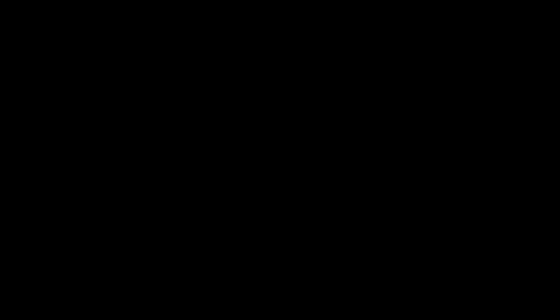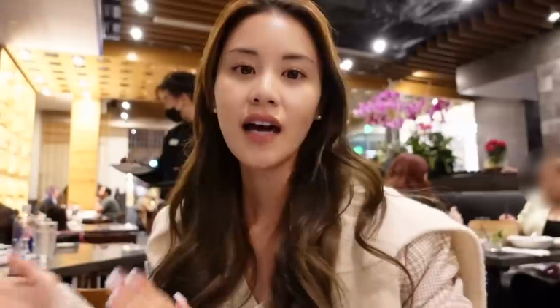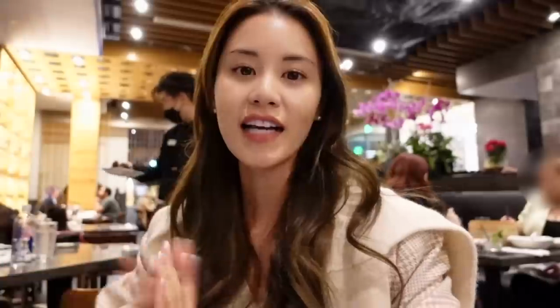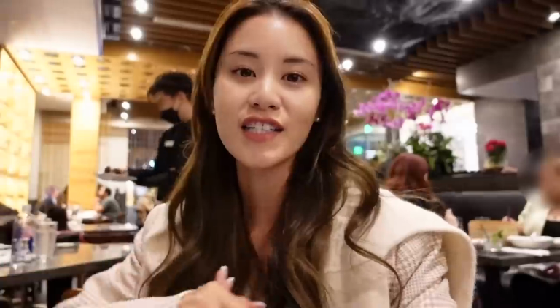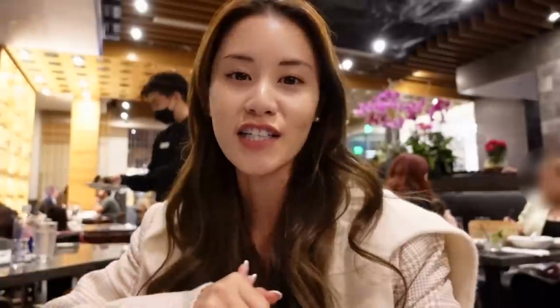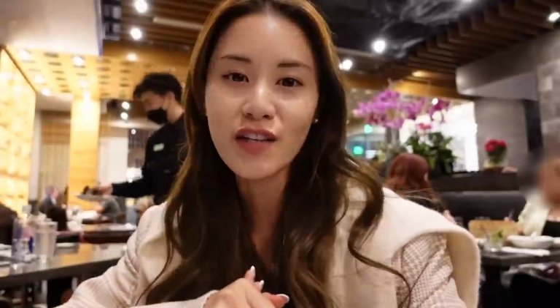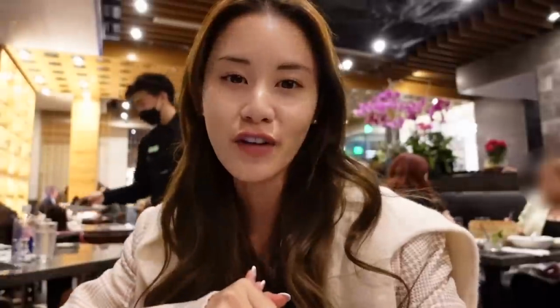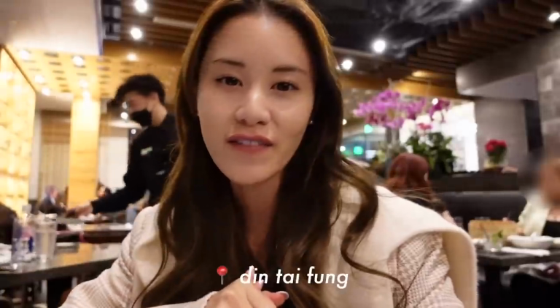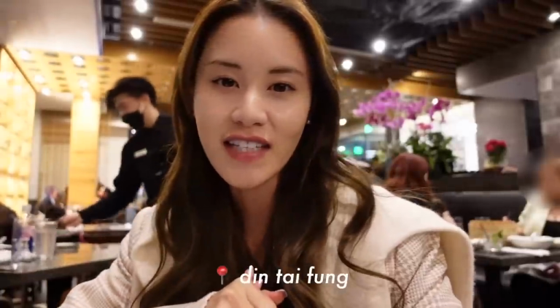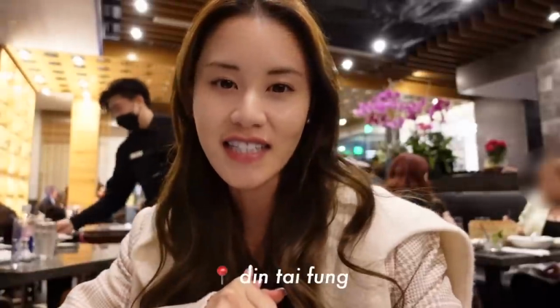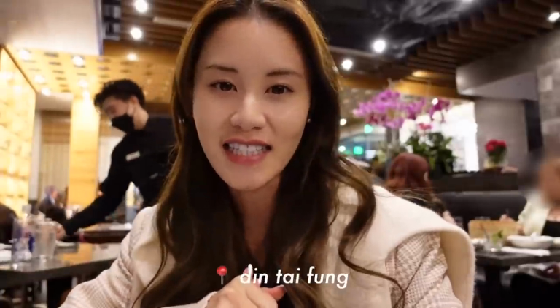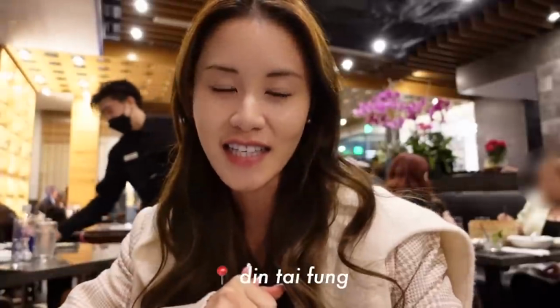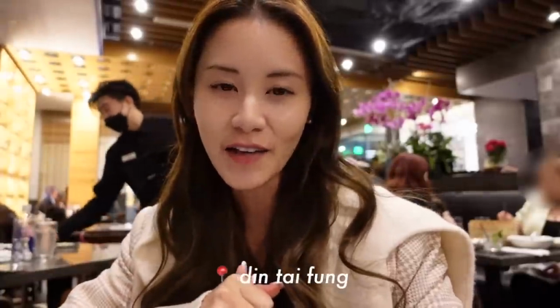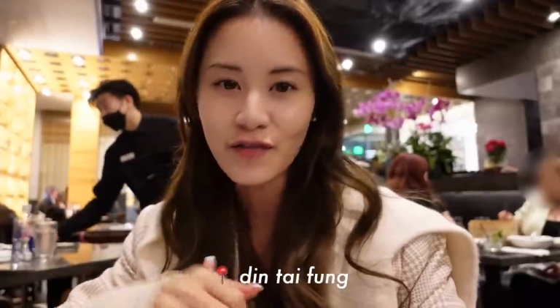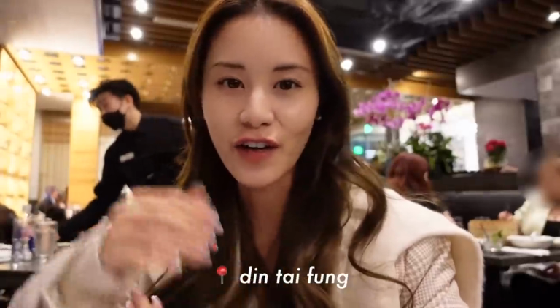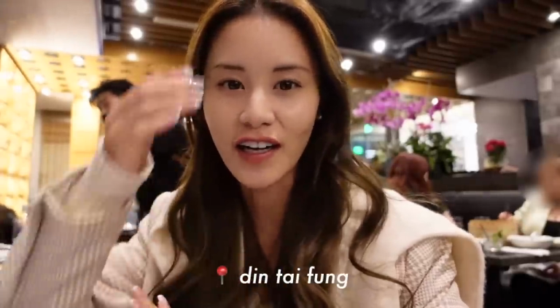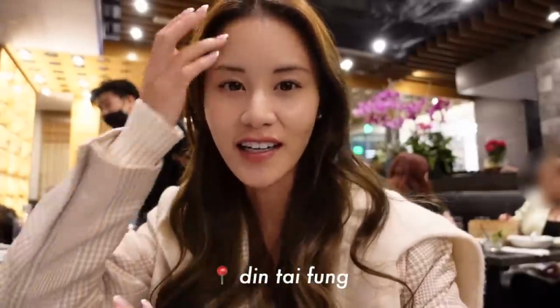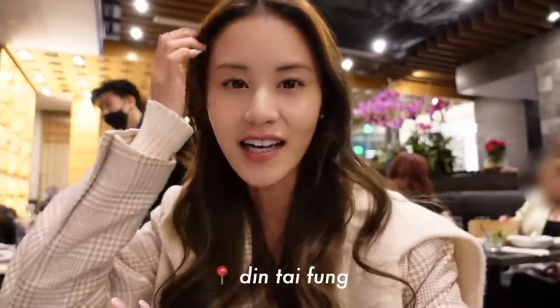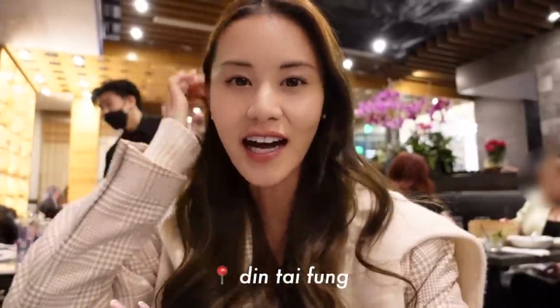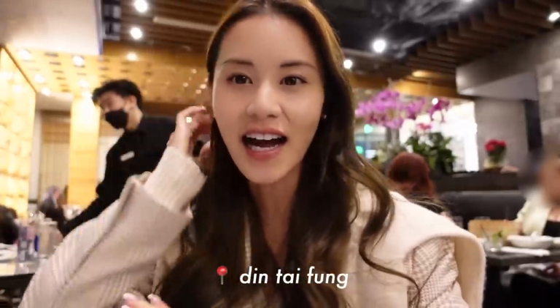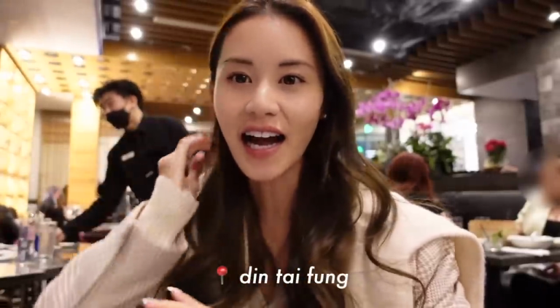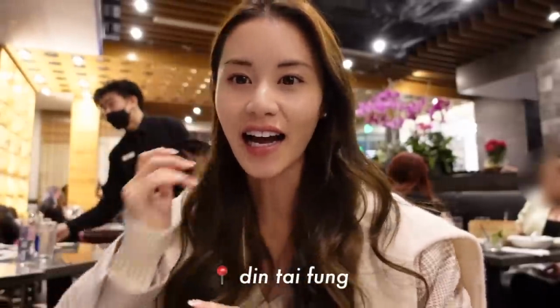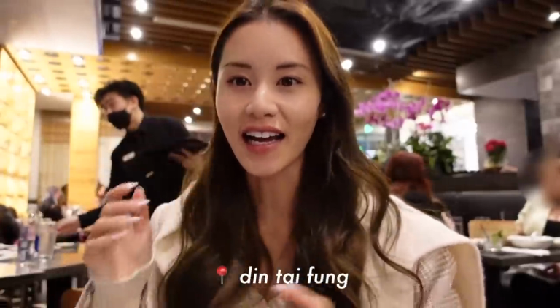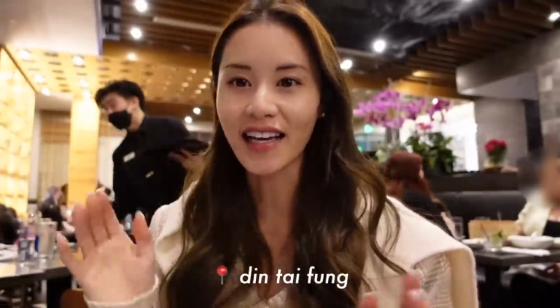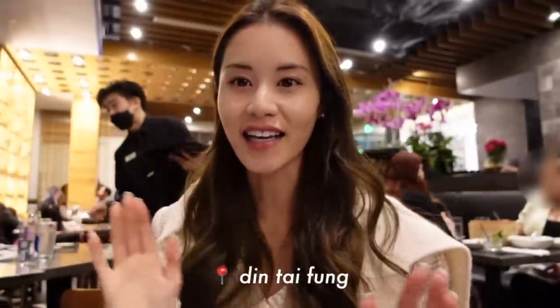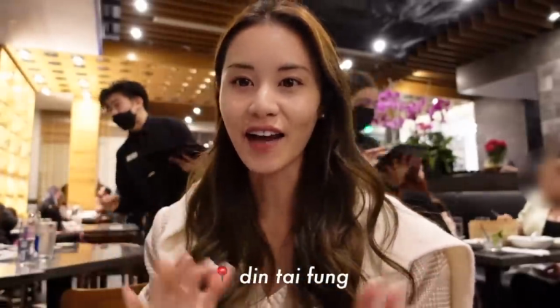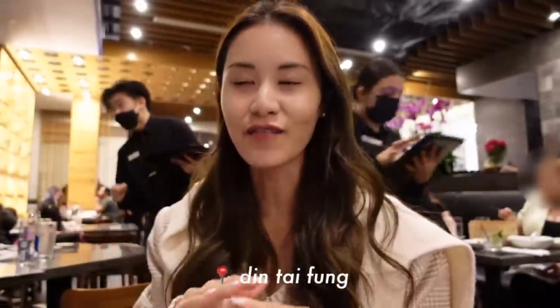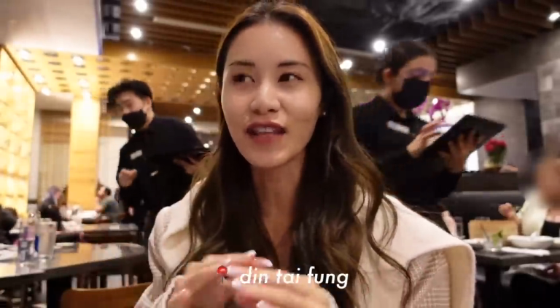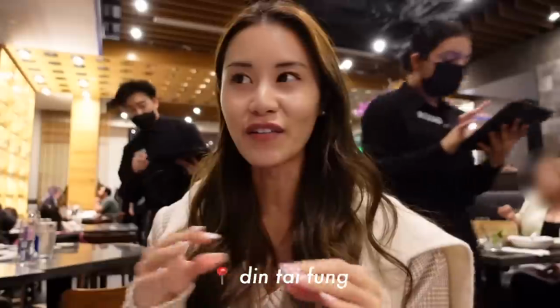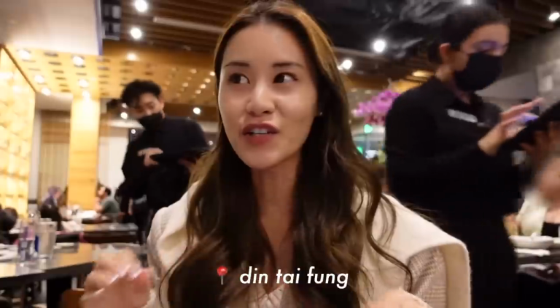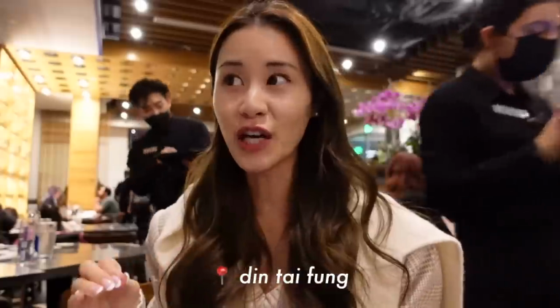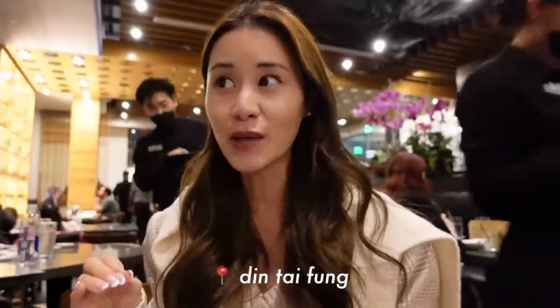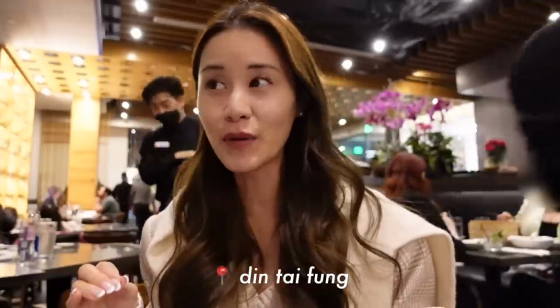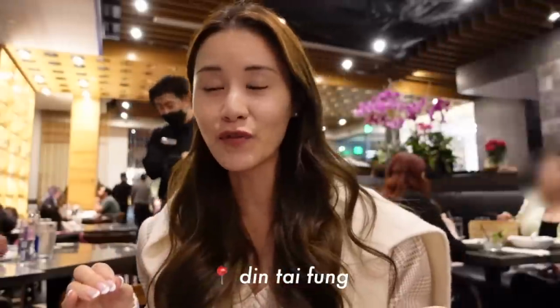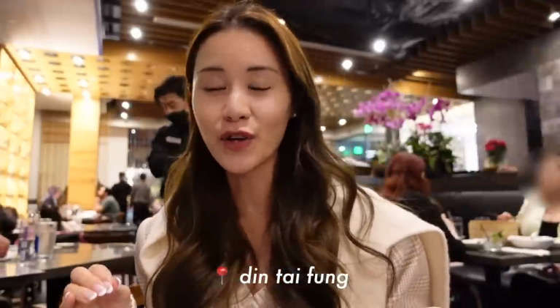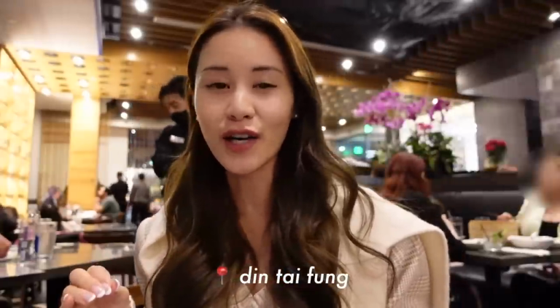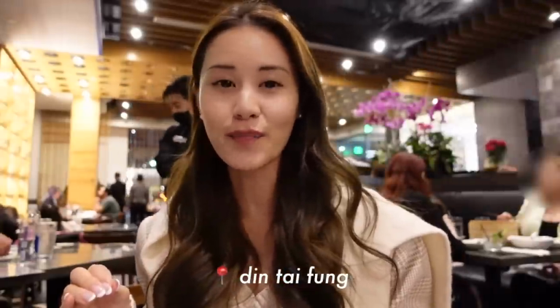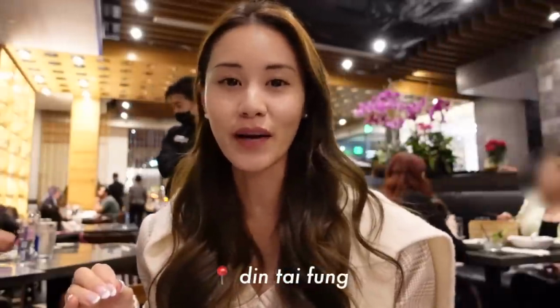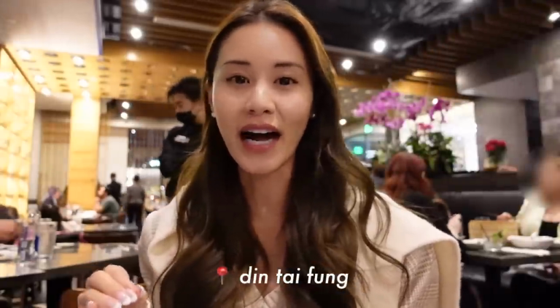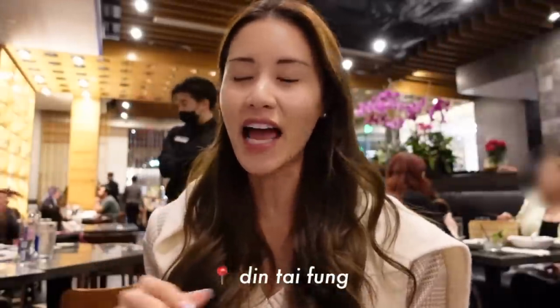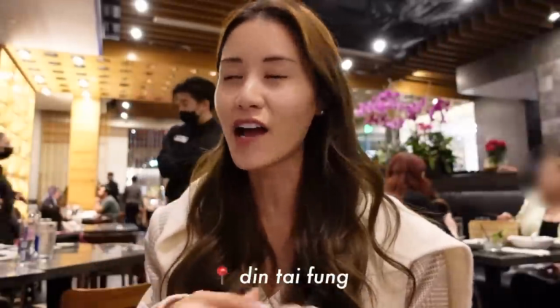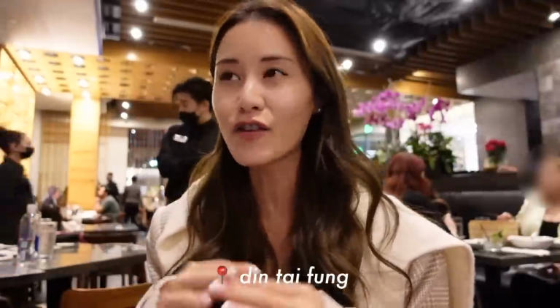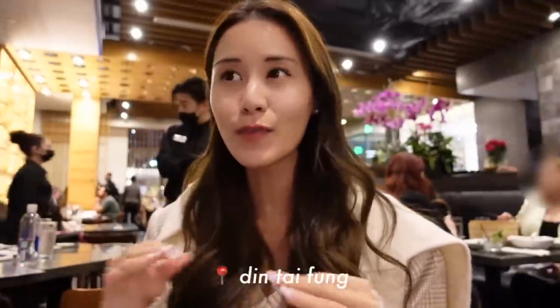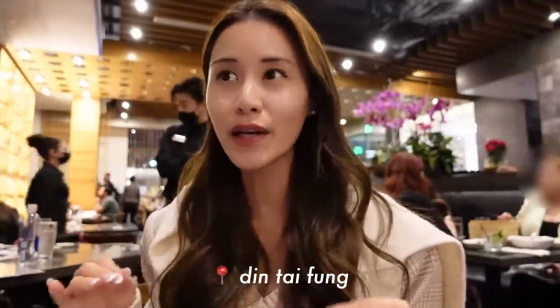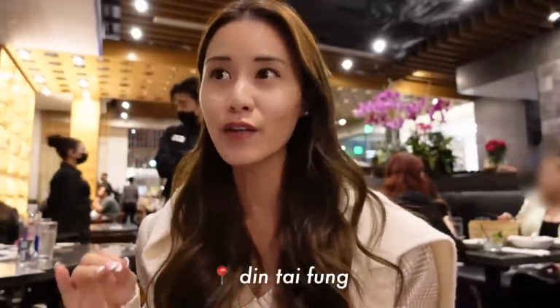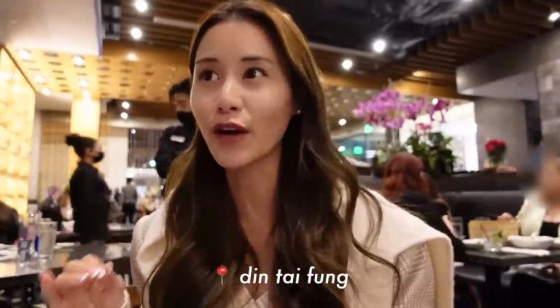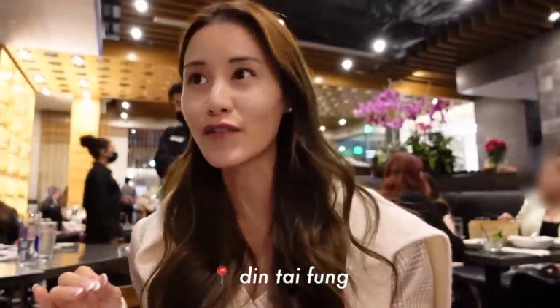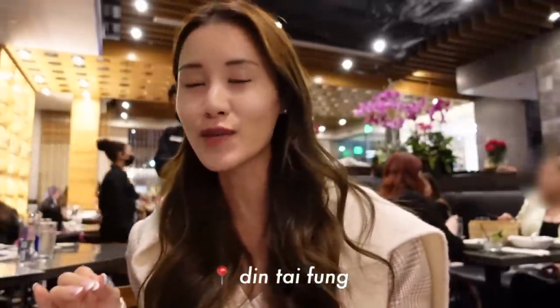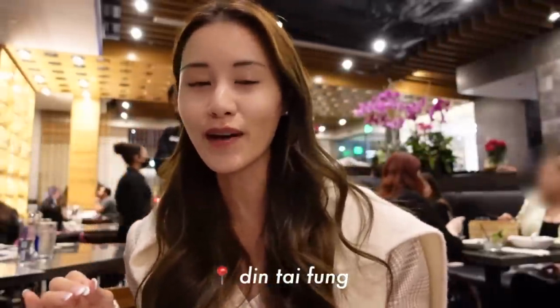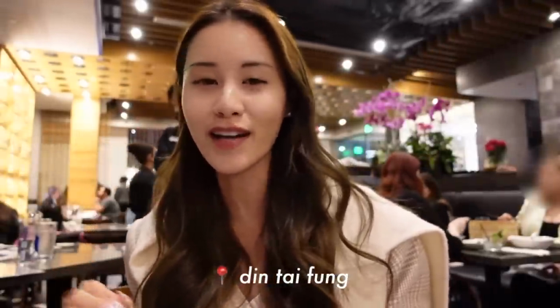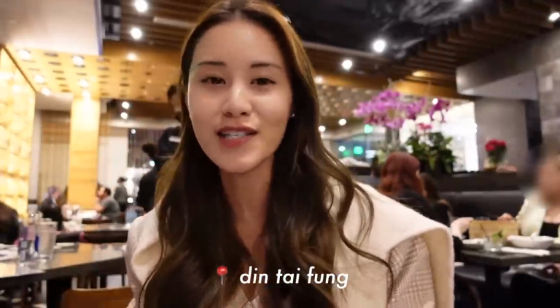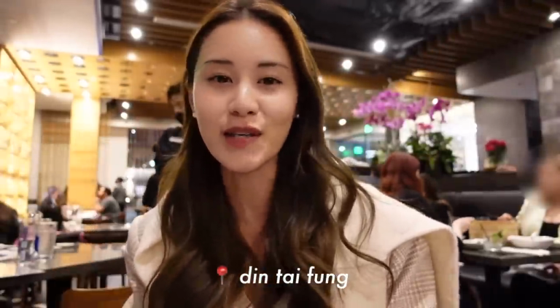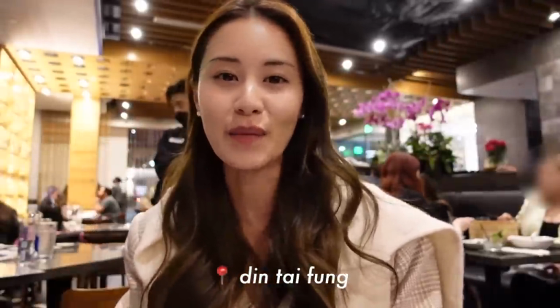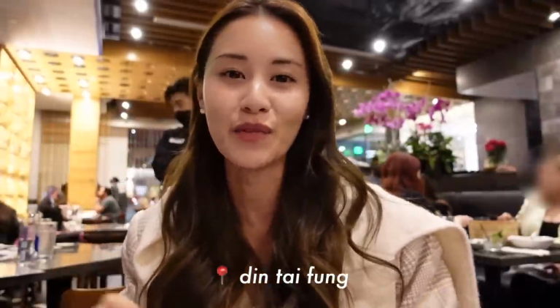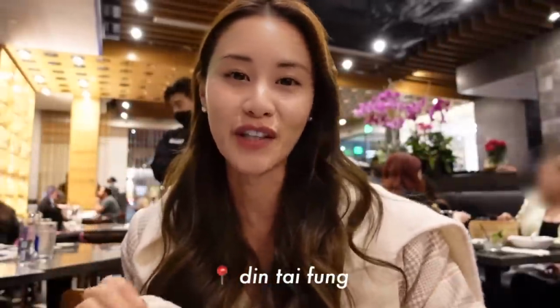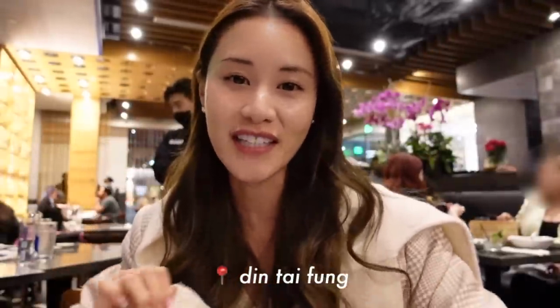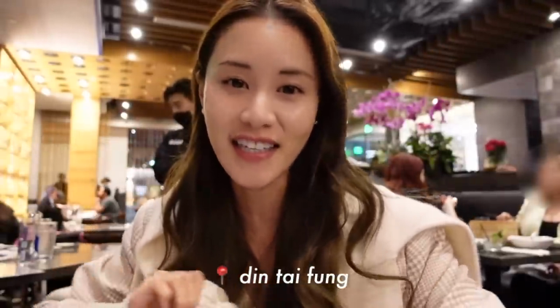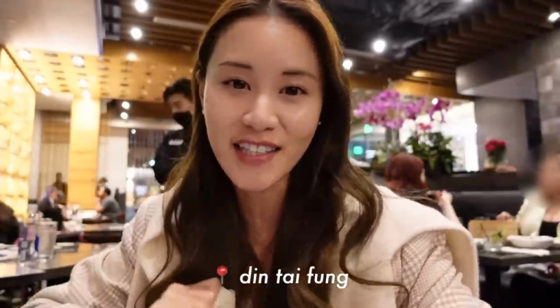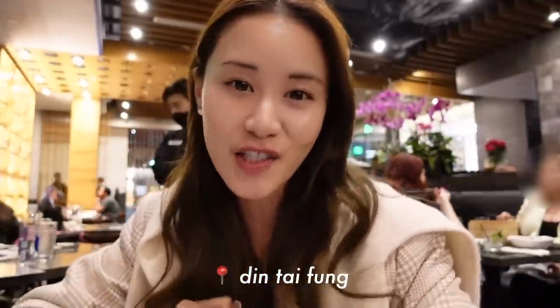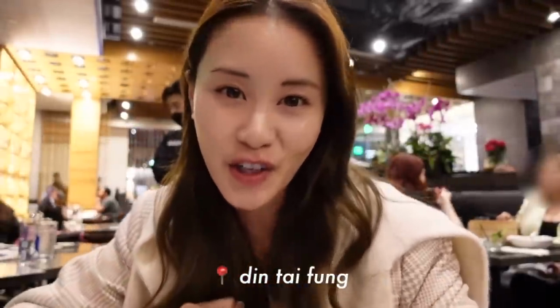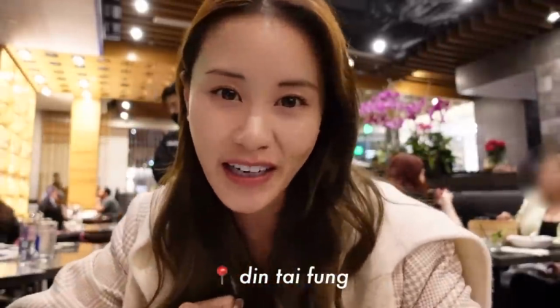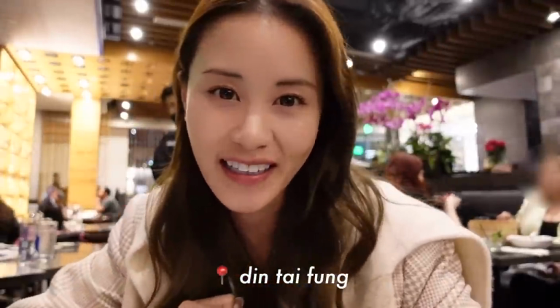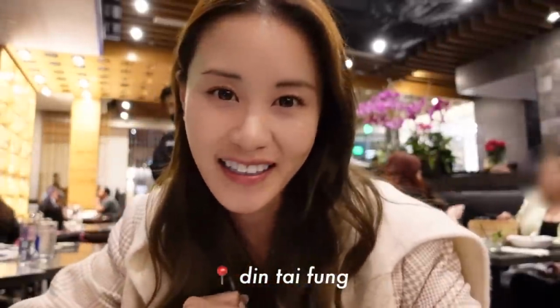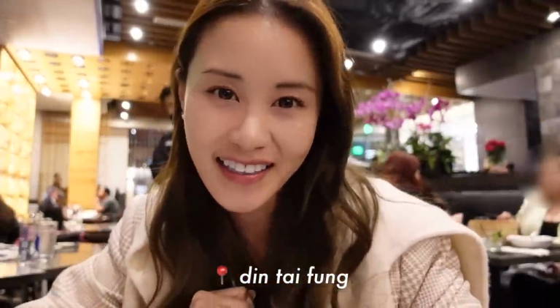I just arrived at Din Tai Fung. I have never tried it before, but everybody raves about it, so I'm really excited to try it.